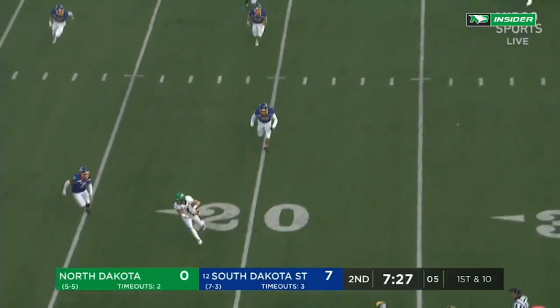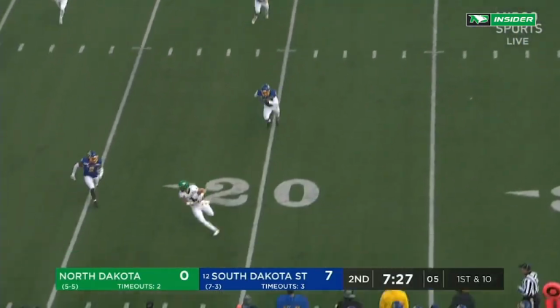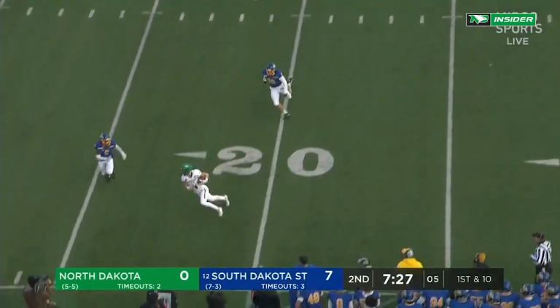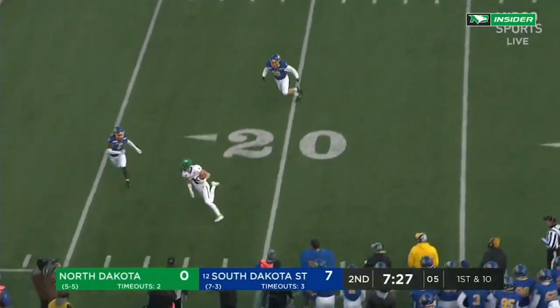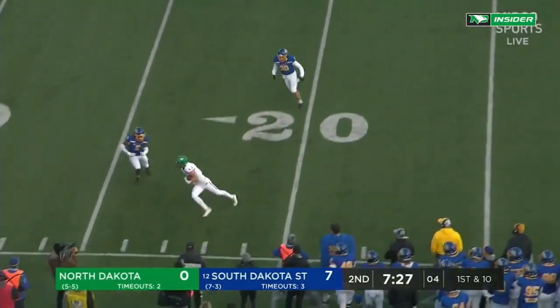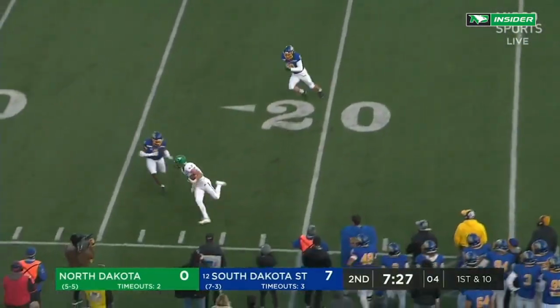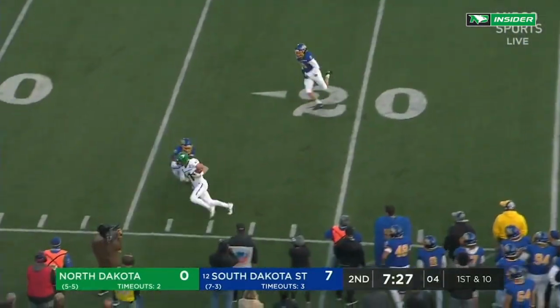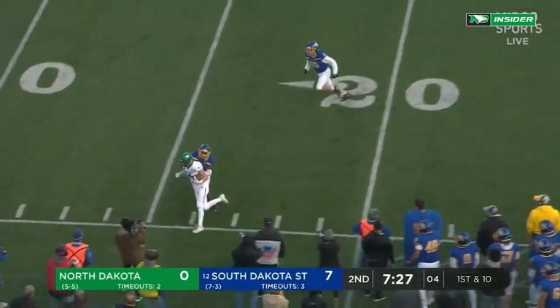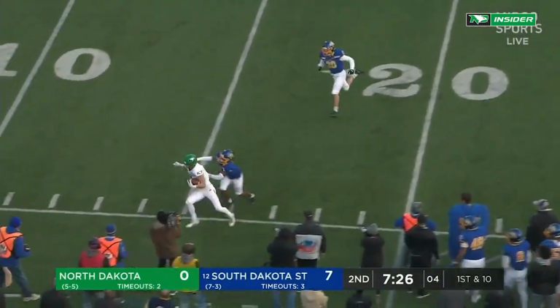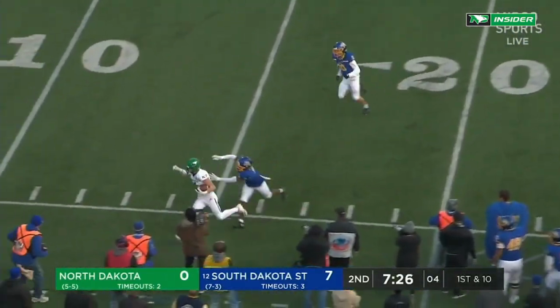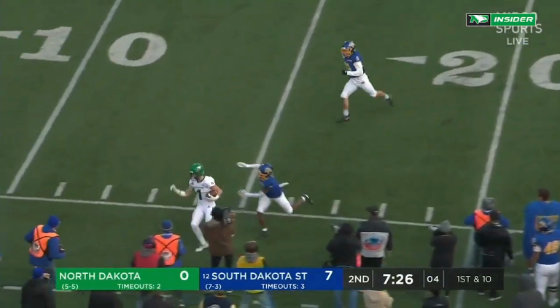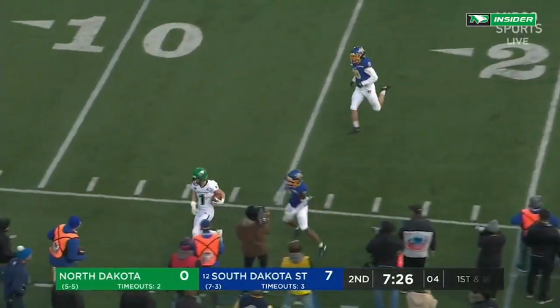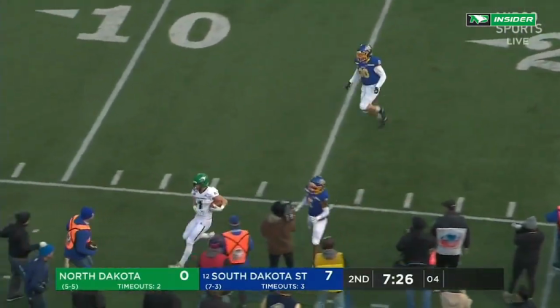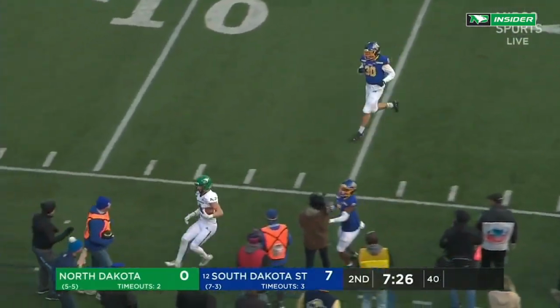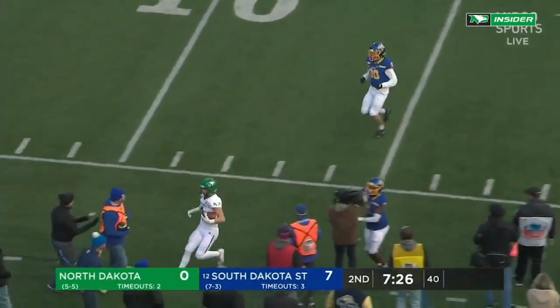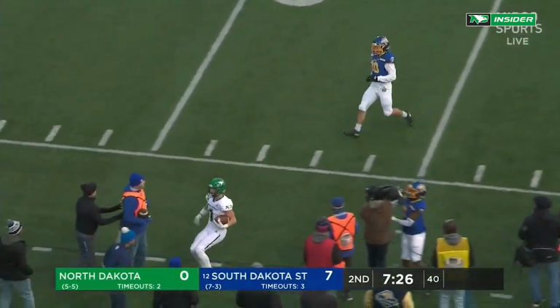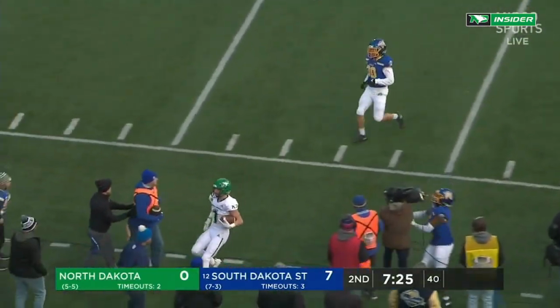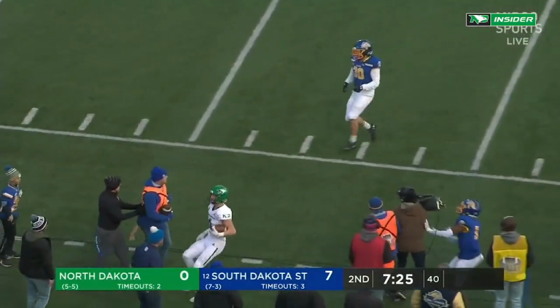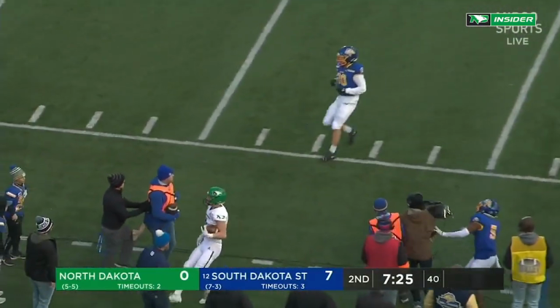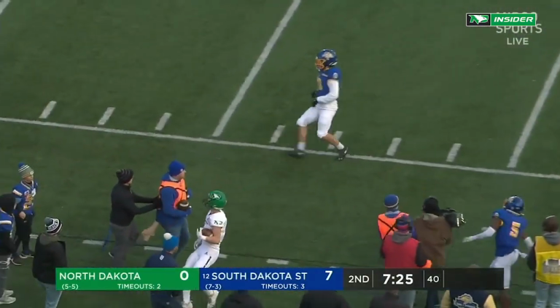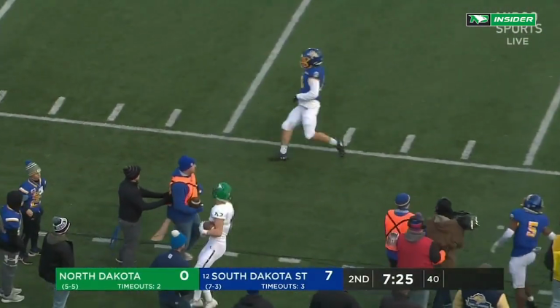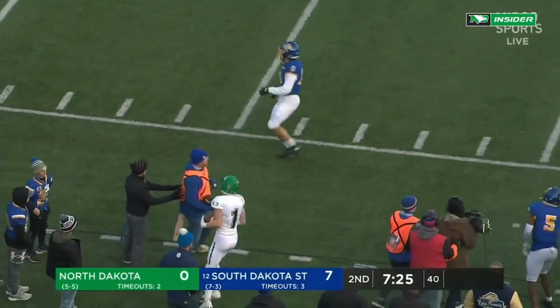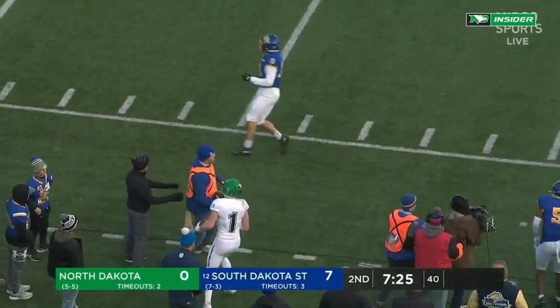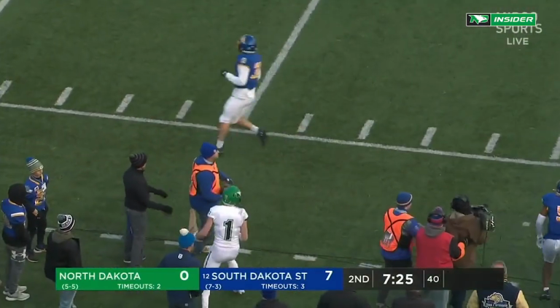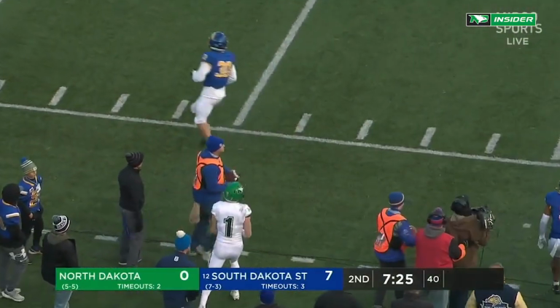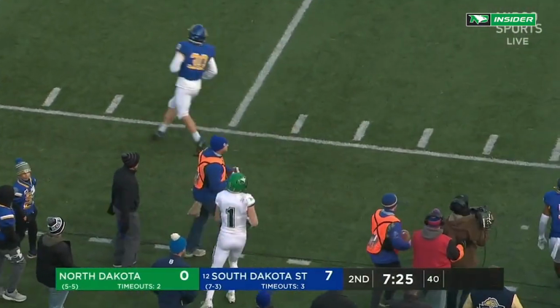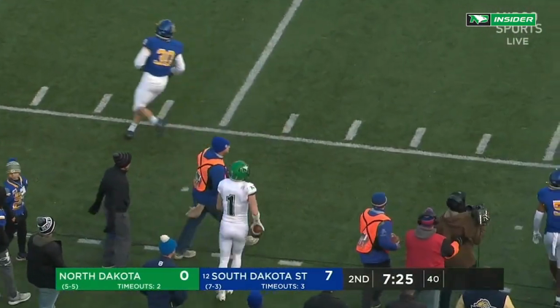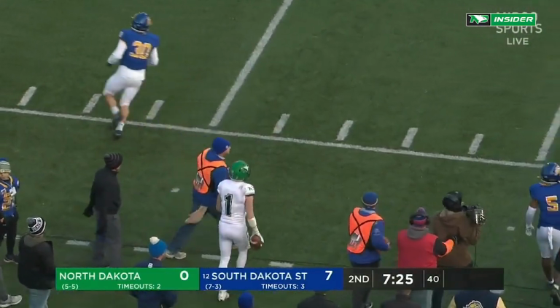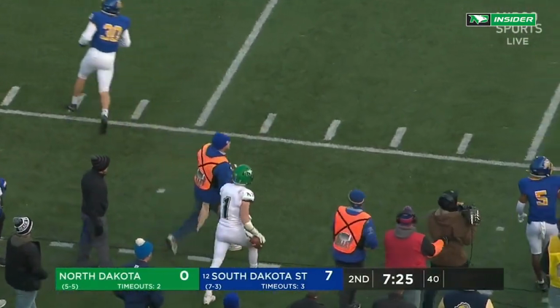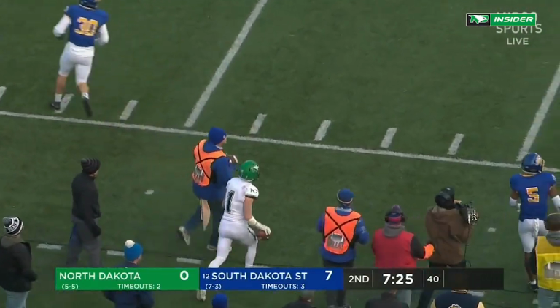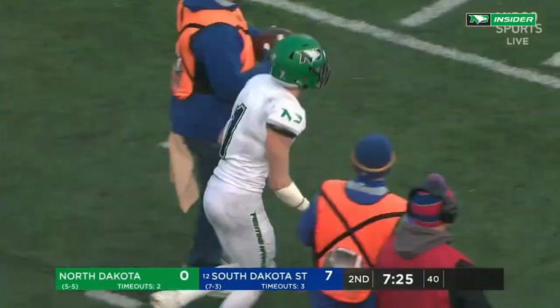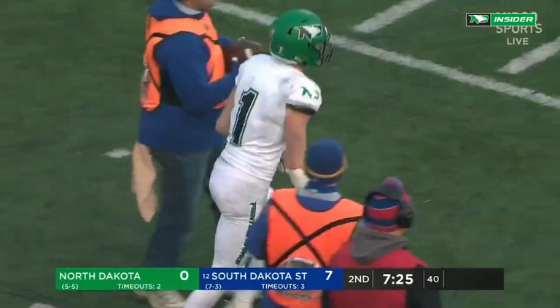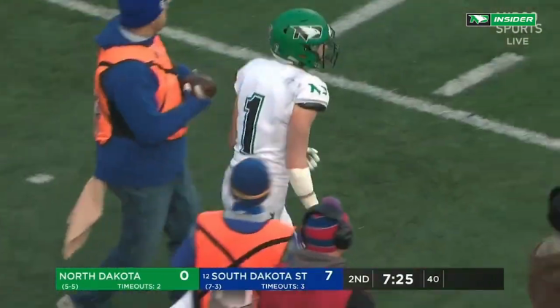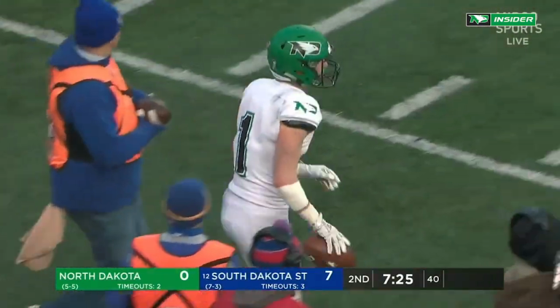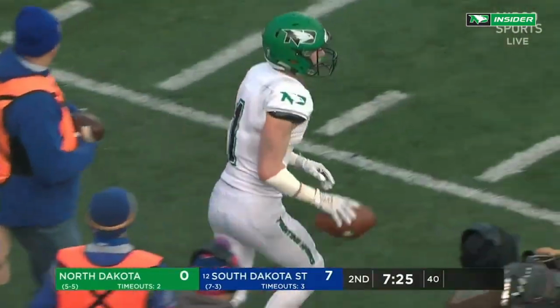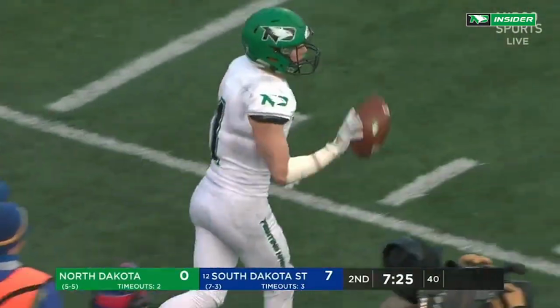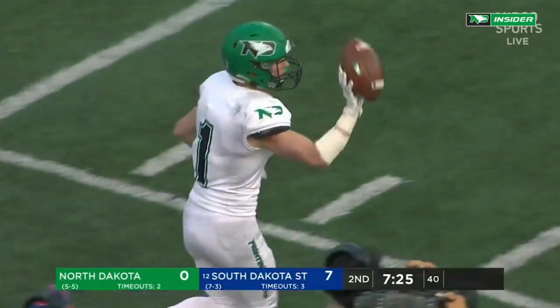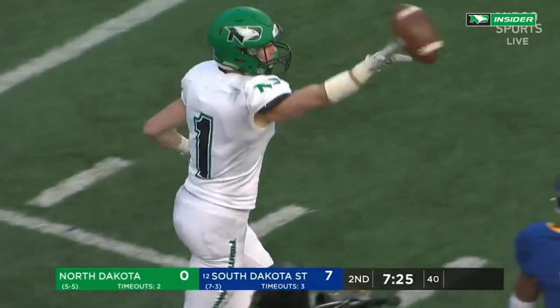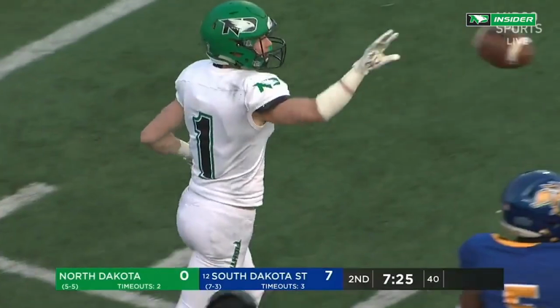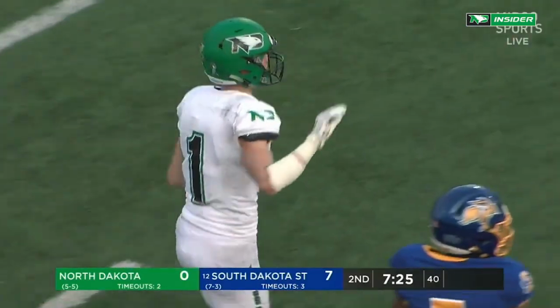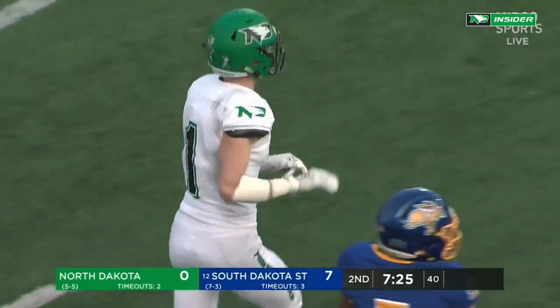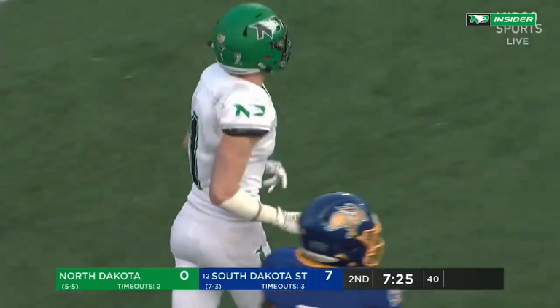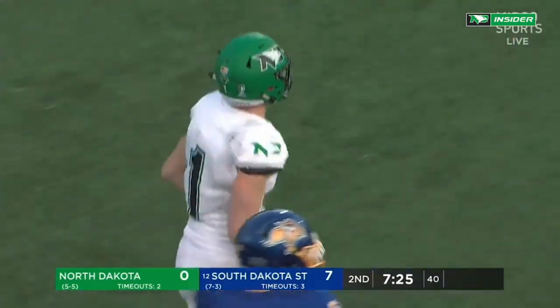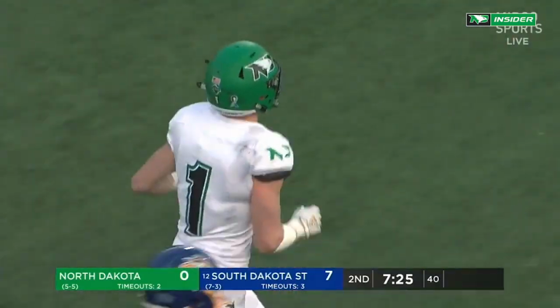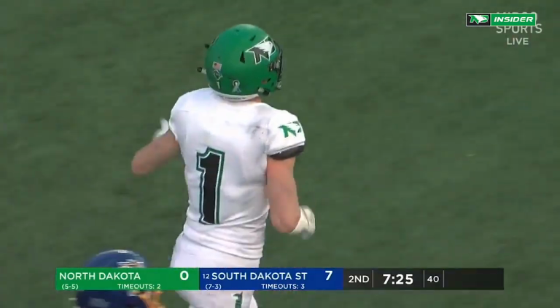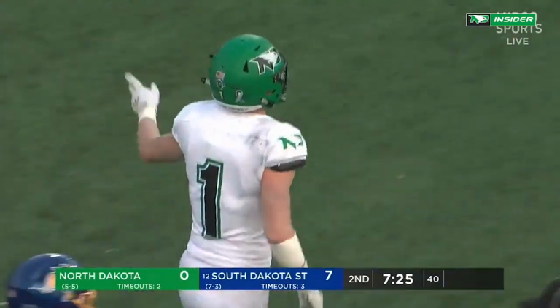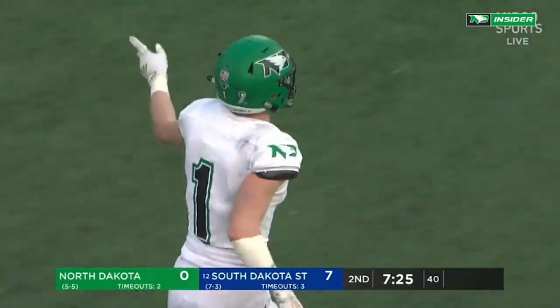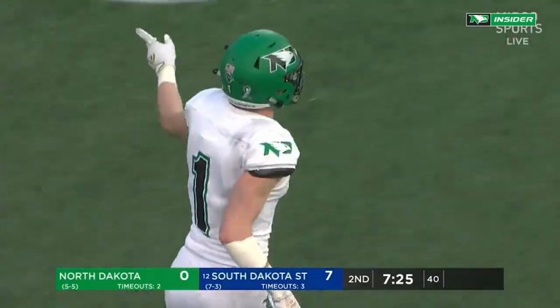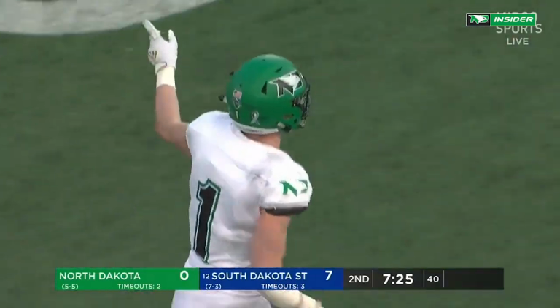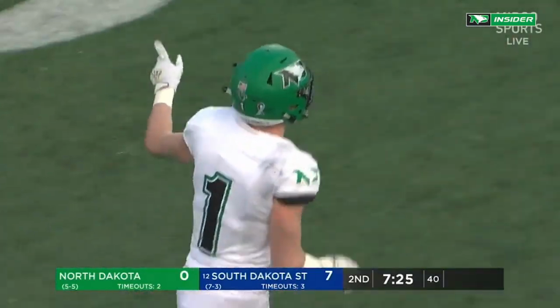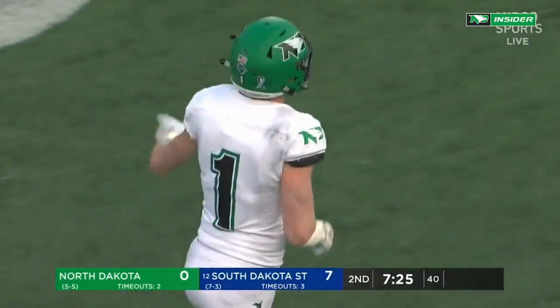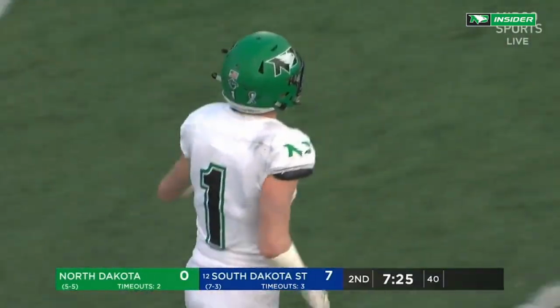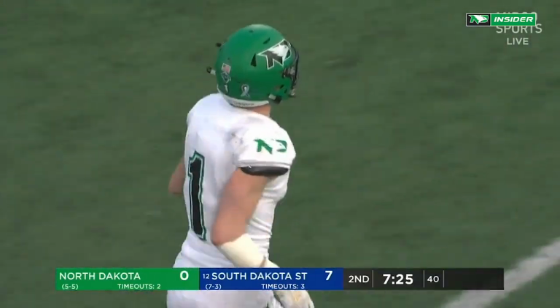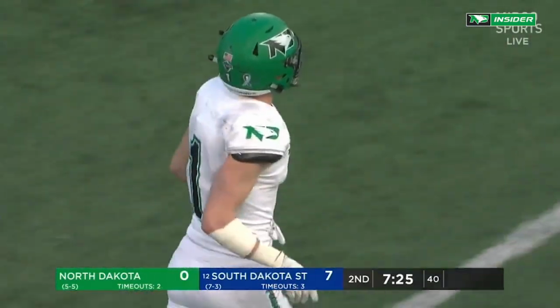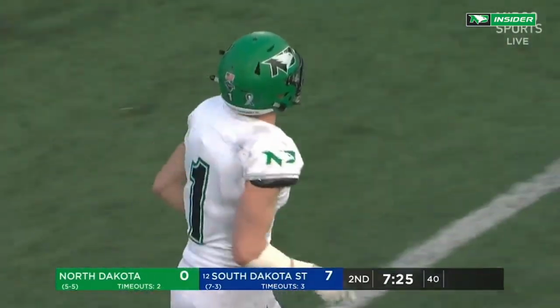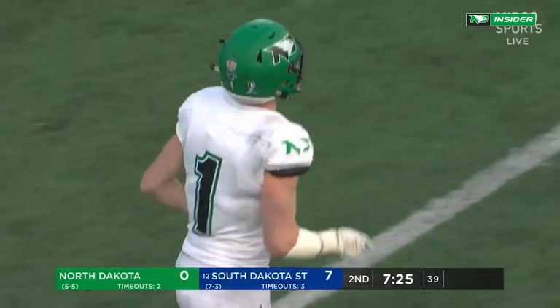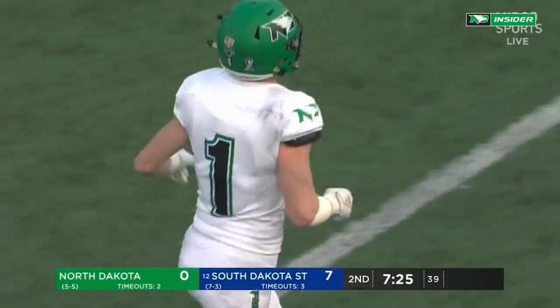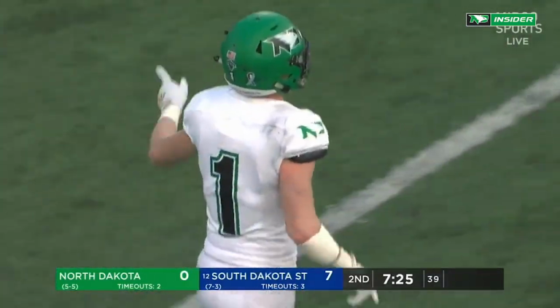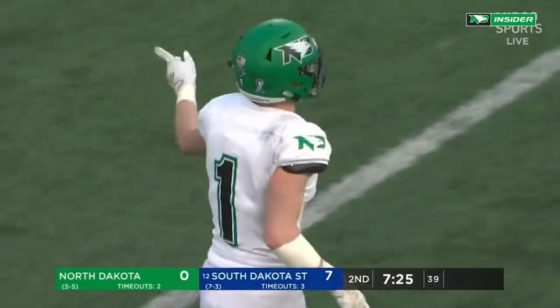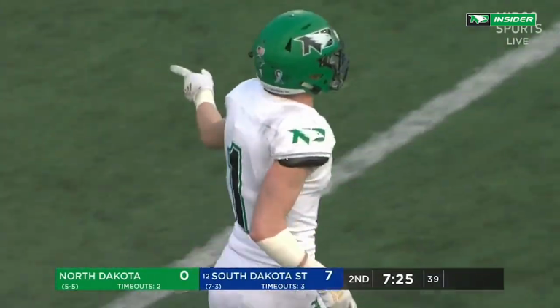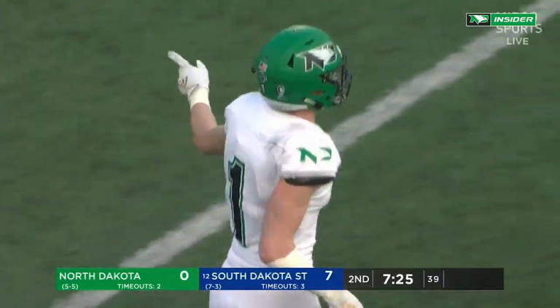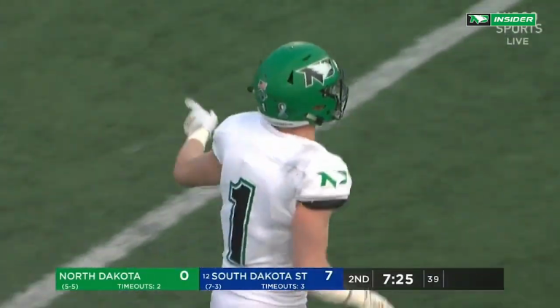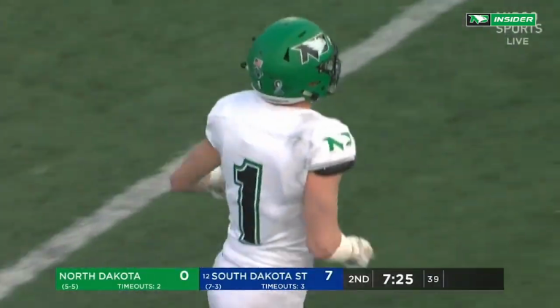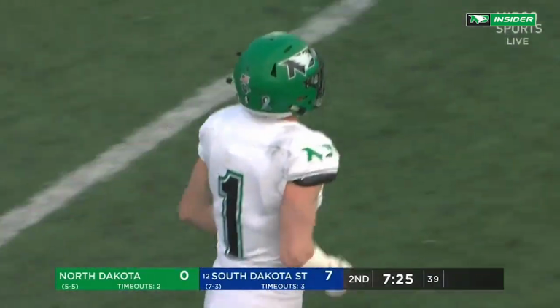Schuster — good throw, catch made. Bo Belquist, their leading receiver, another catch.